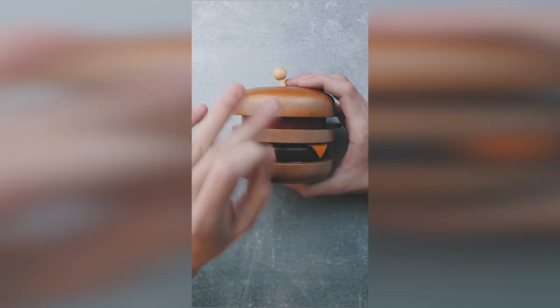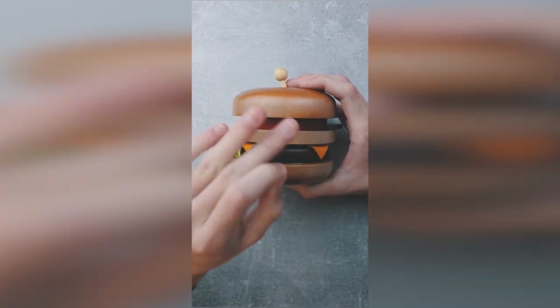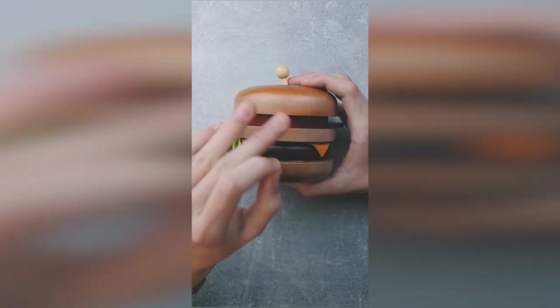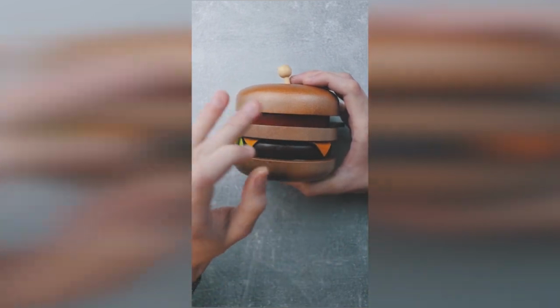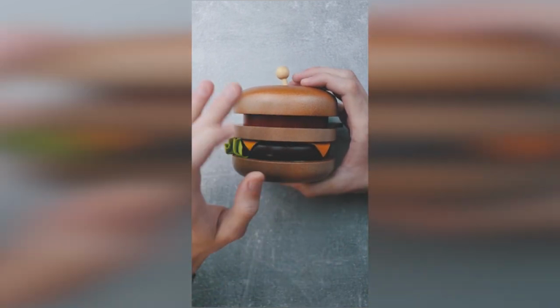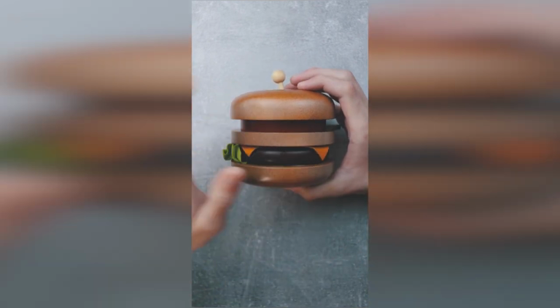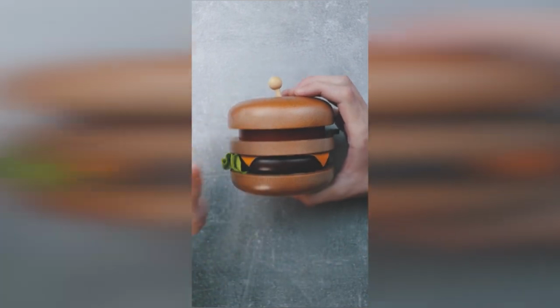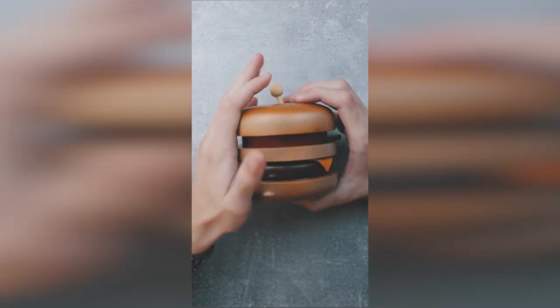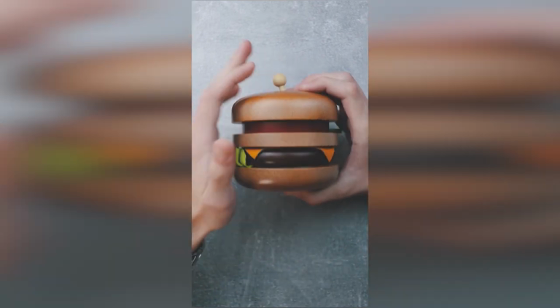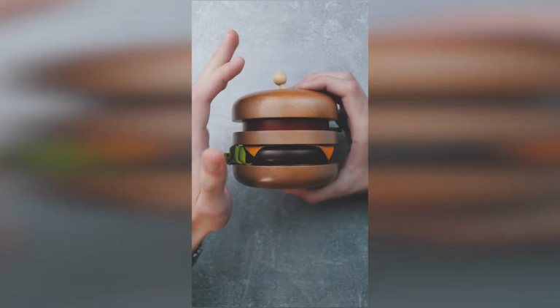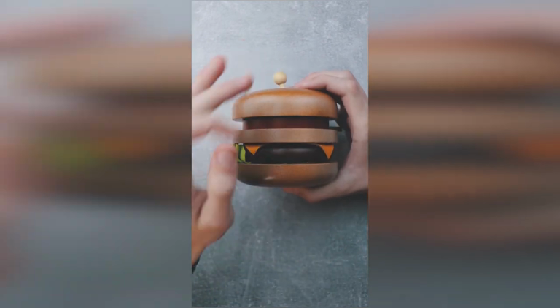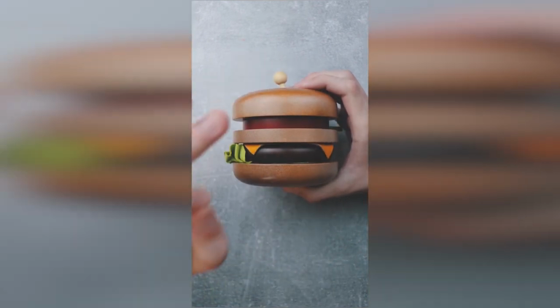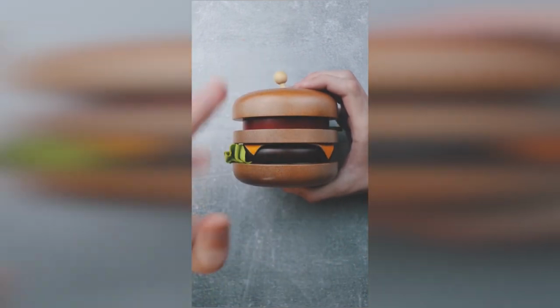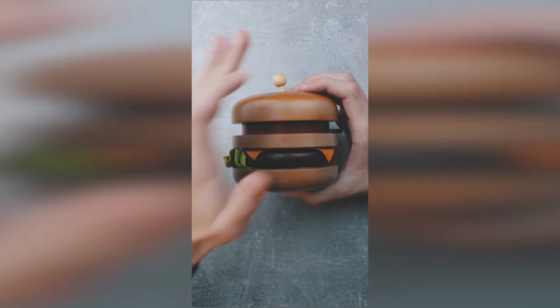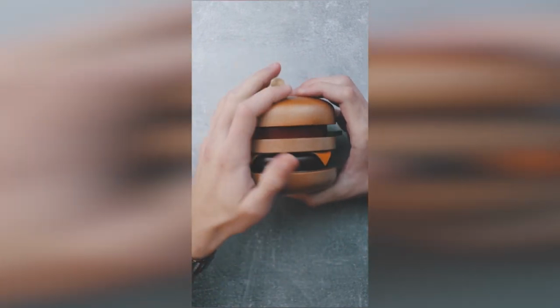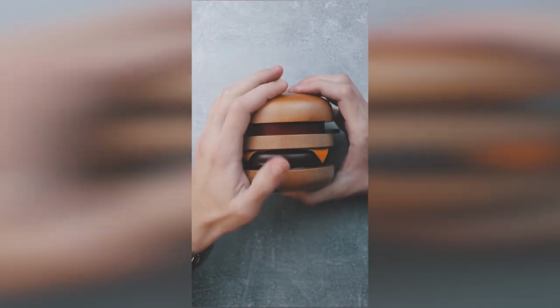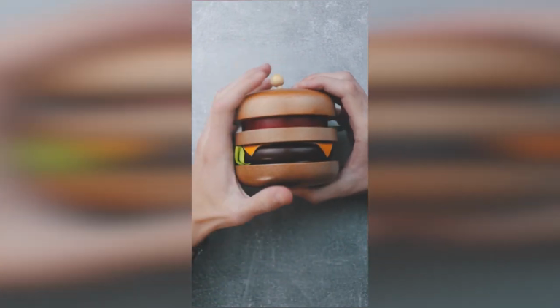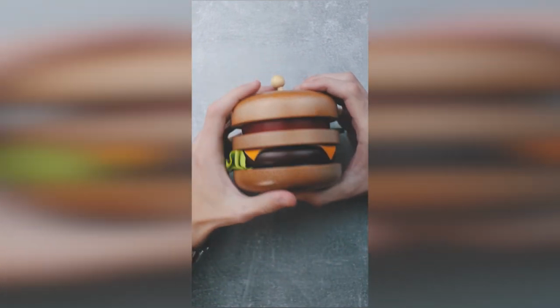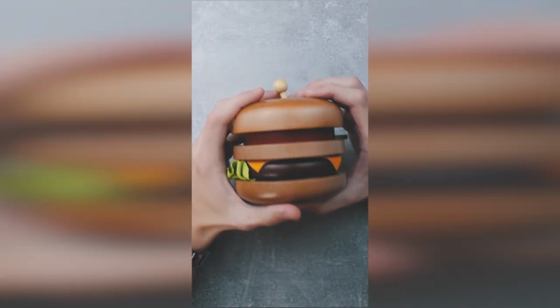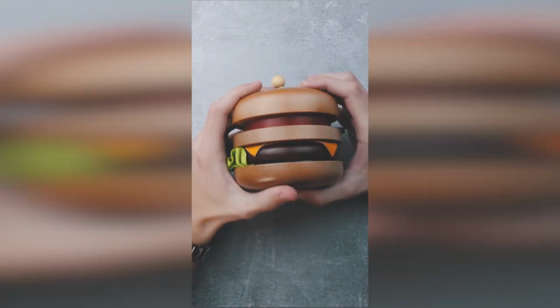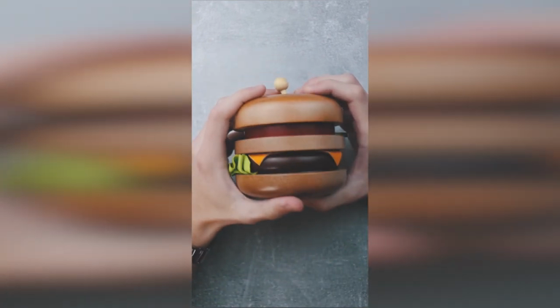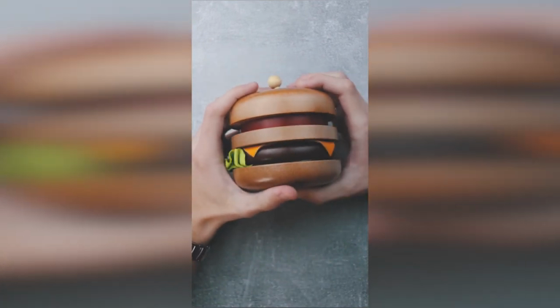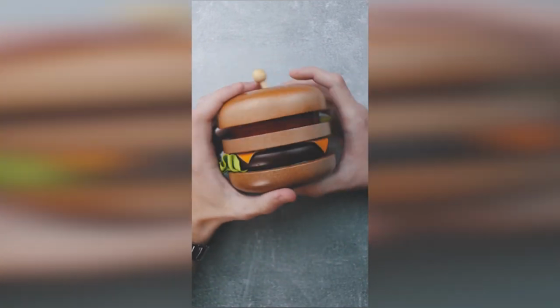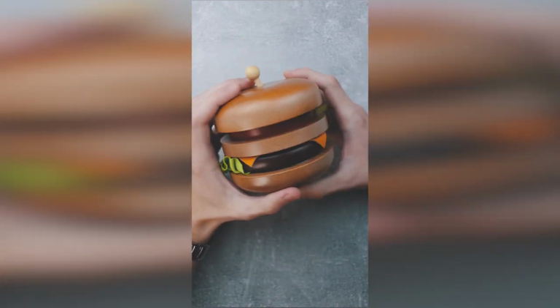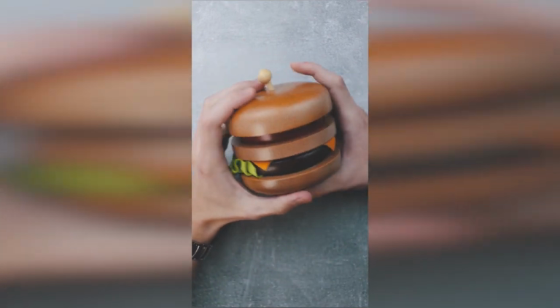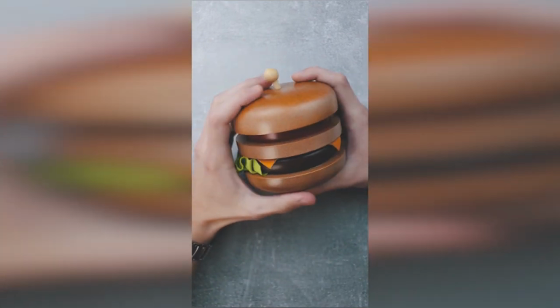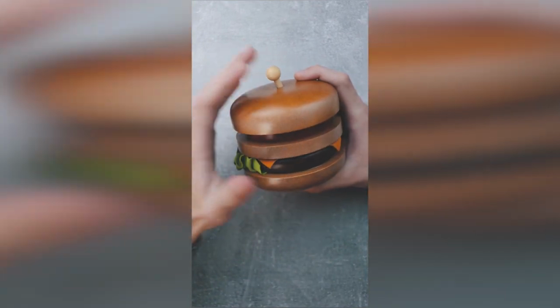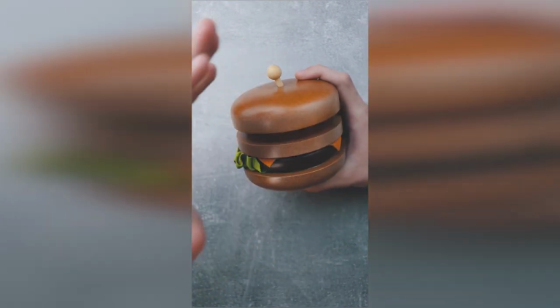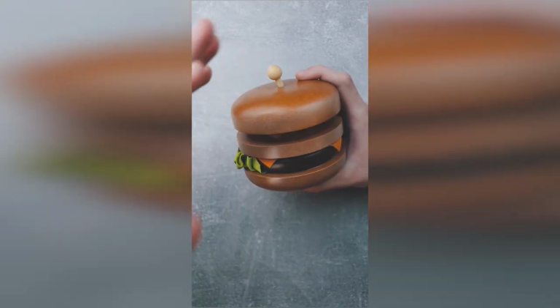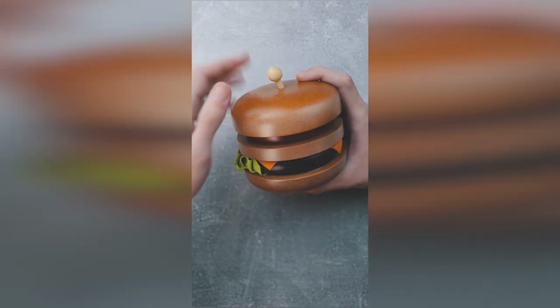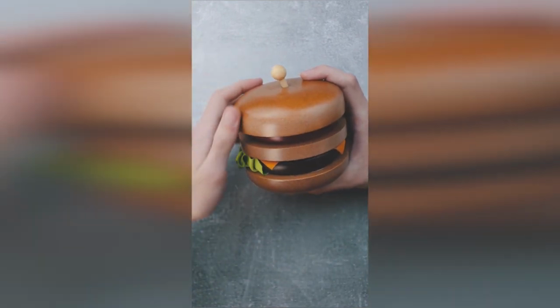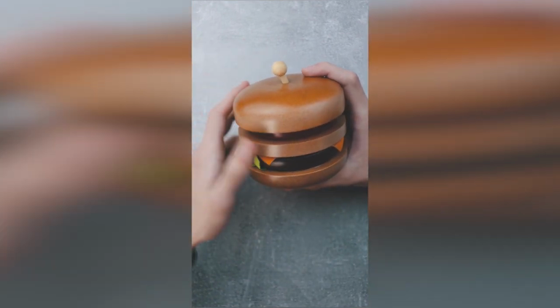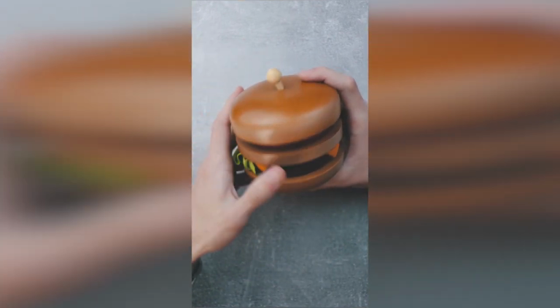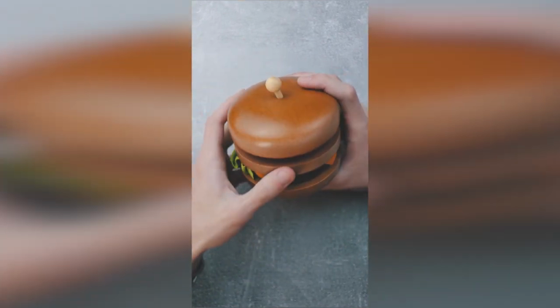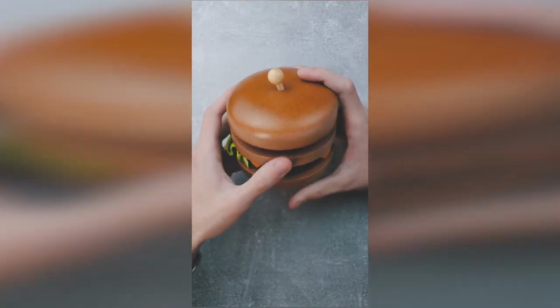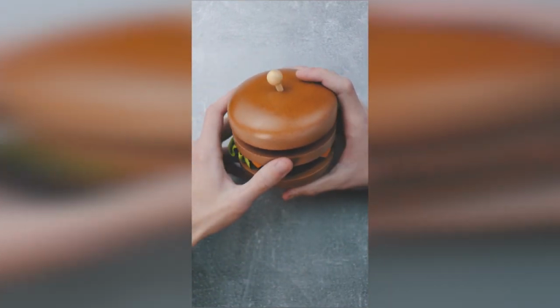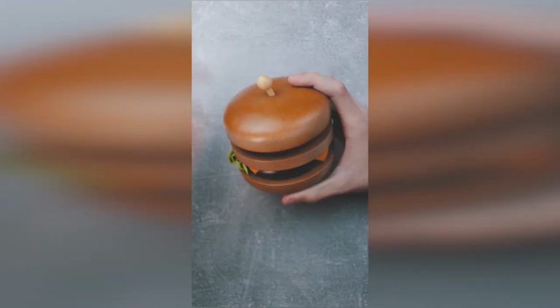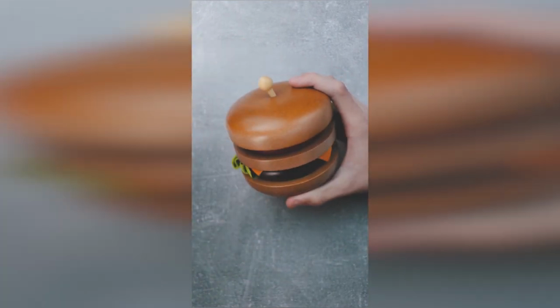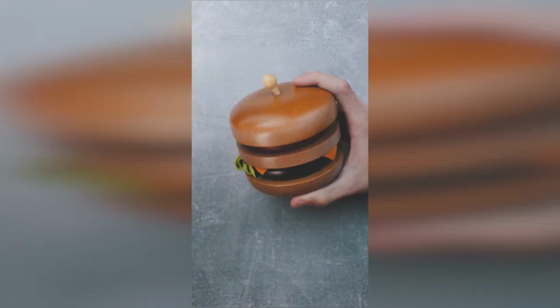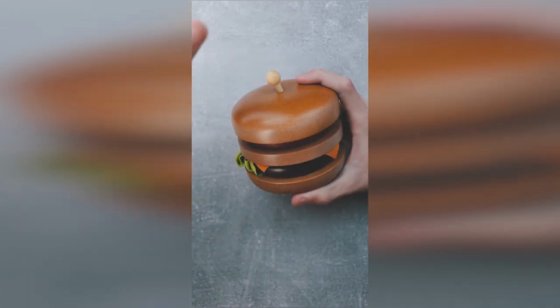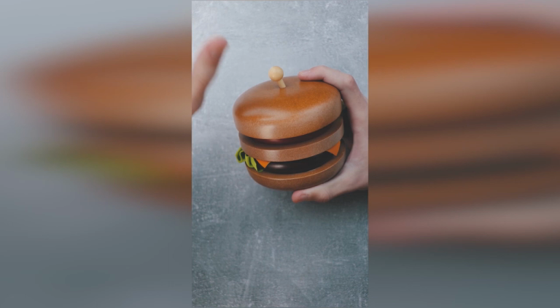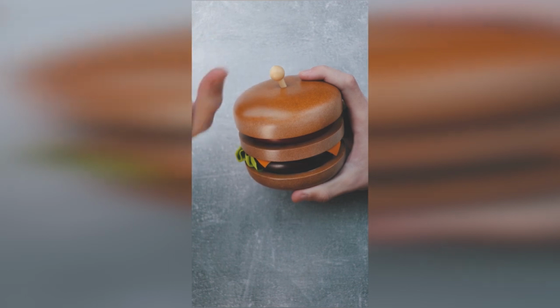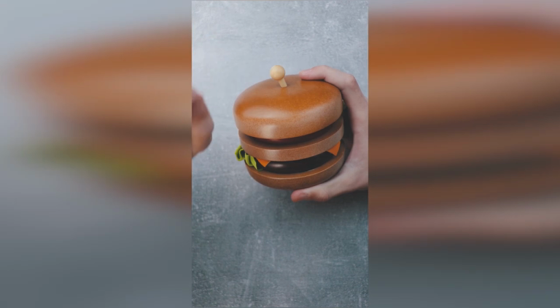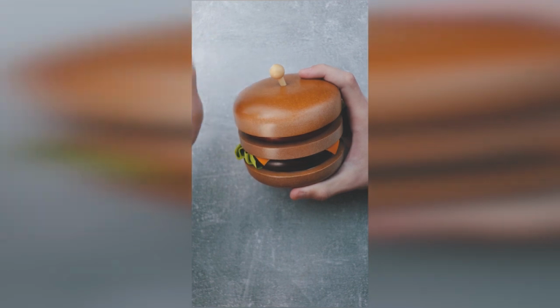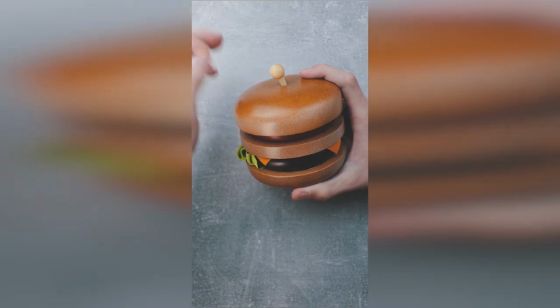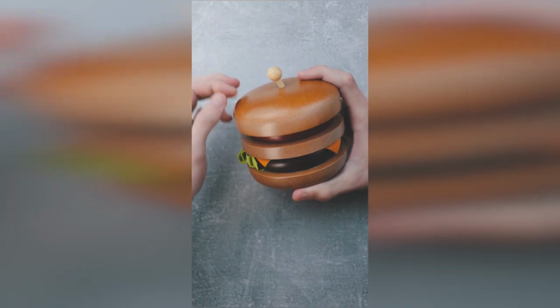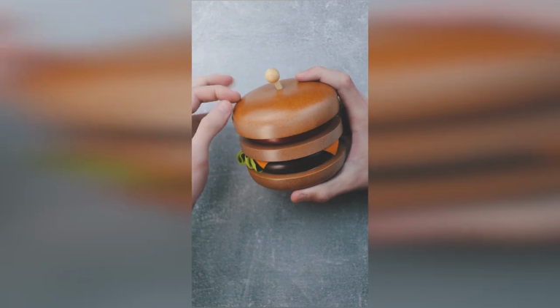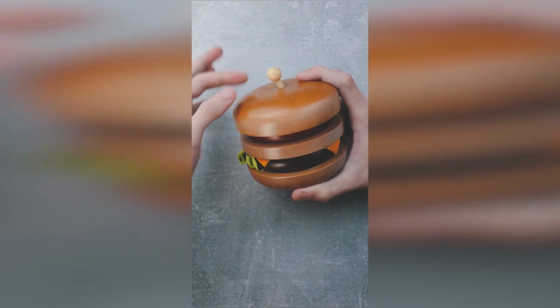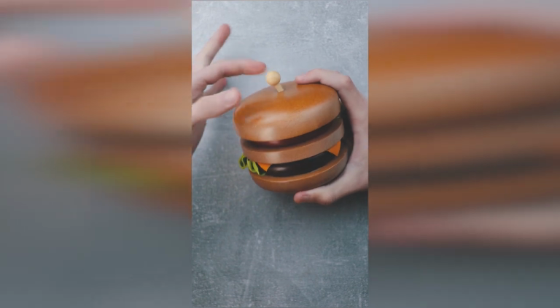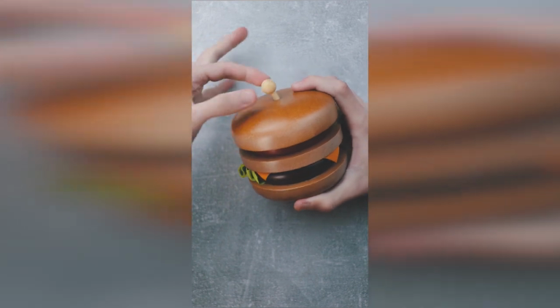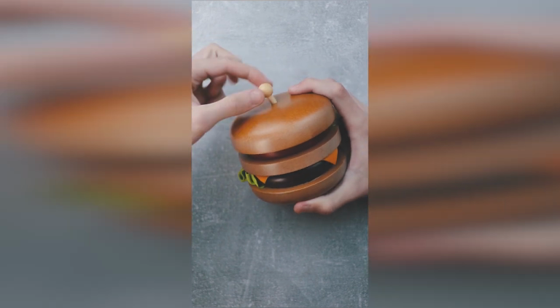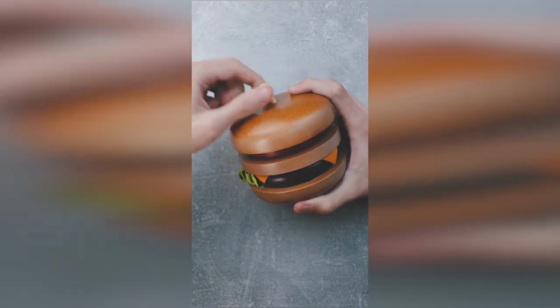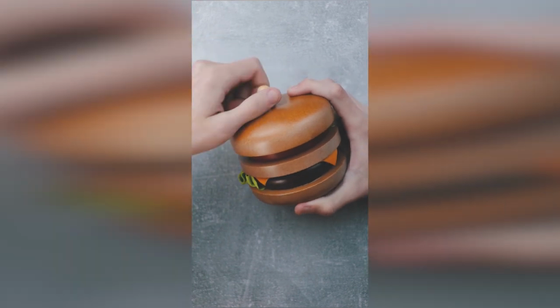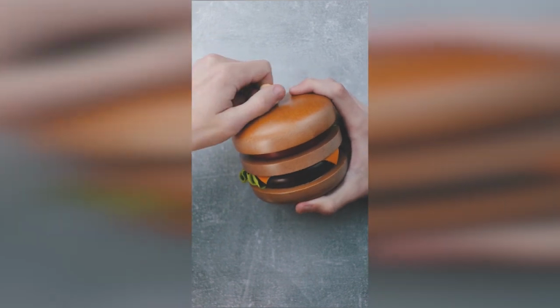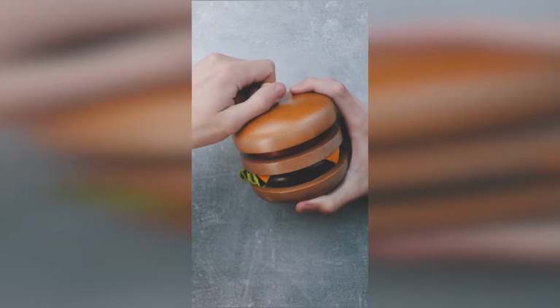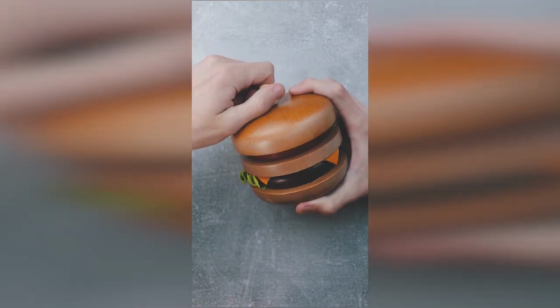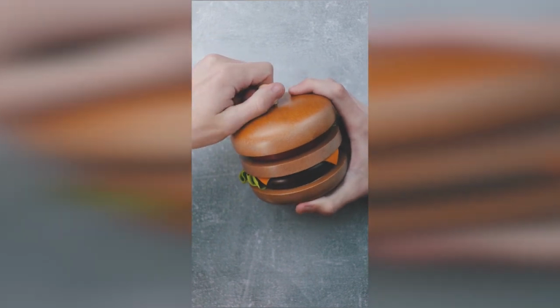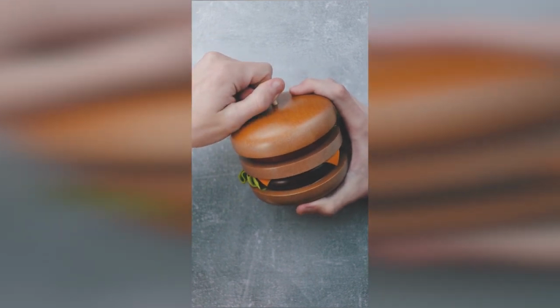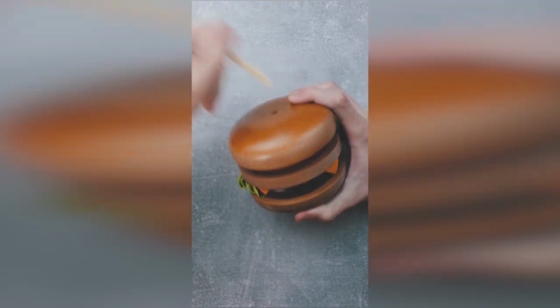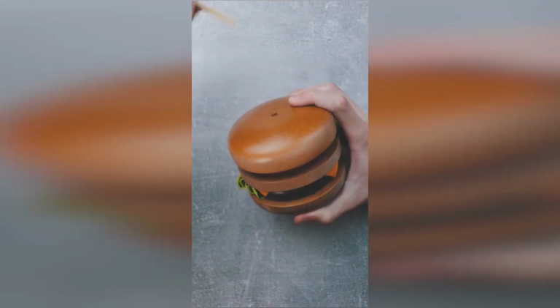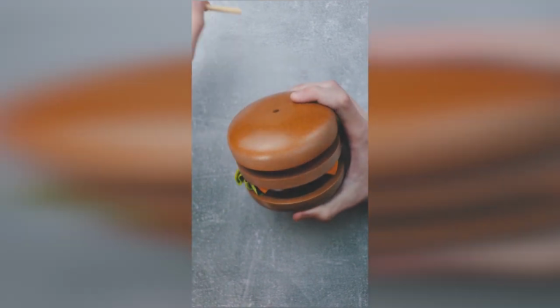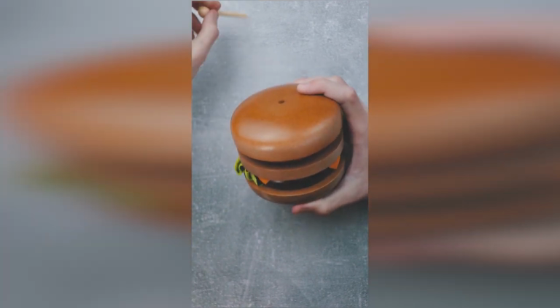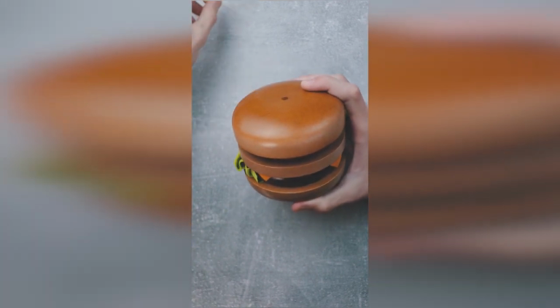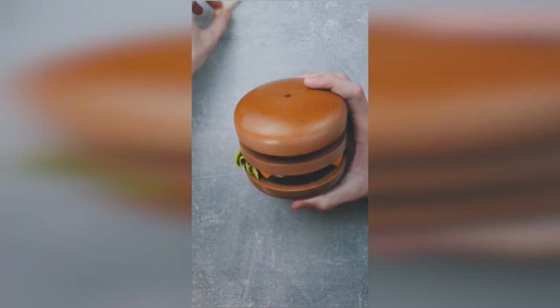Super hard to find. This puzzle is super rare nowadays — it's from the 90s. And to solve this puzzle, you need to first remove the sauce.